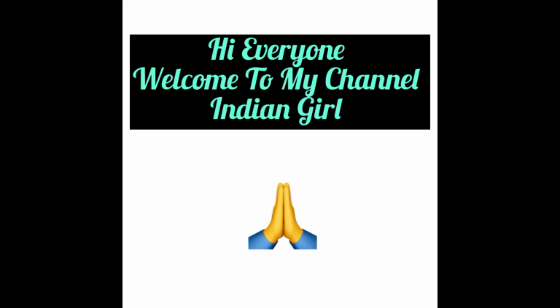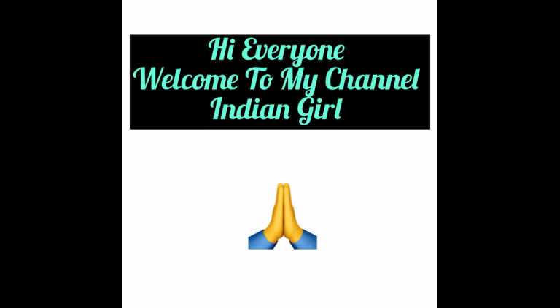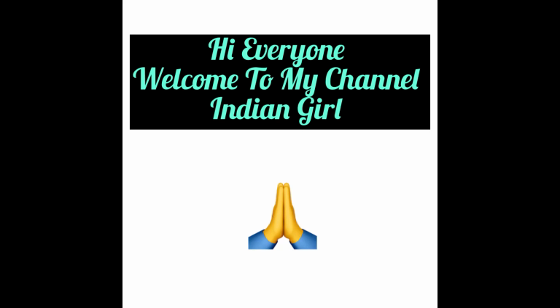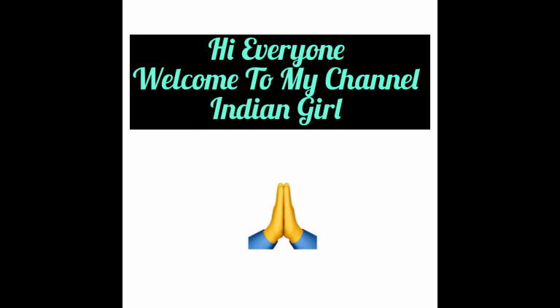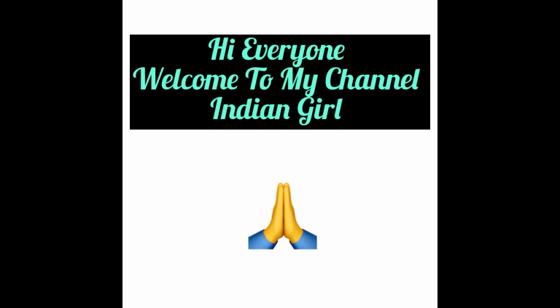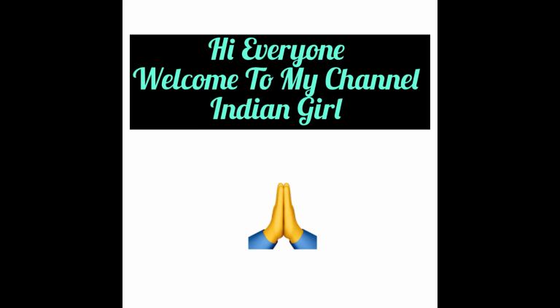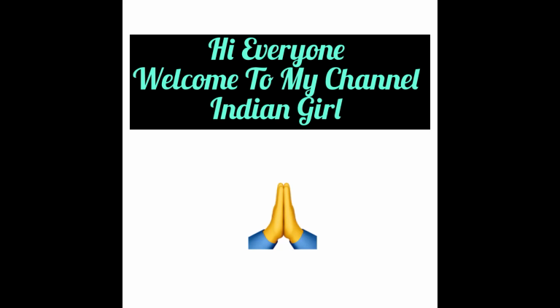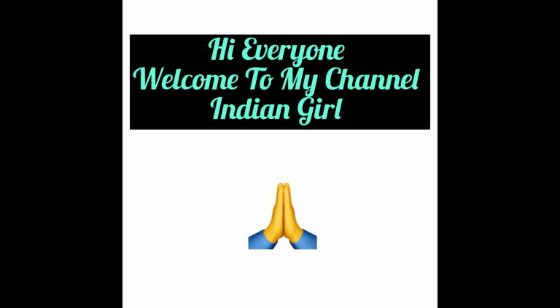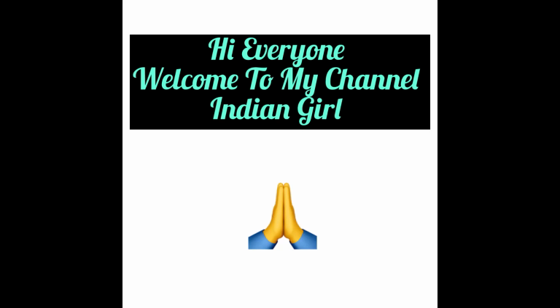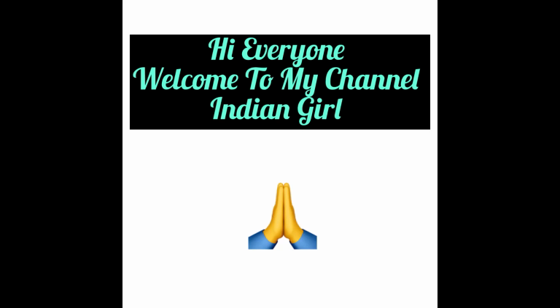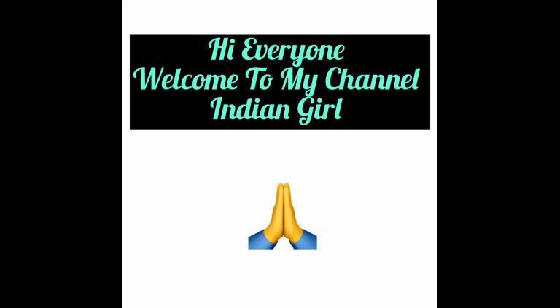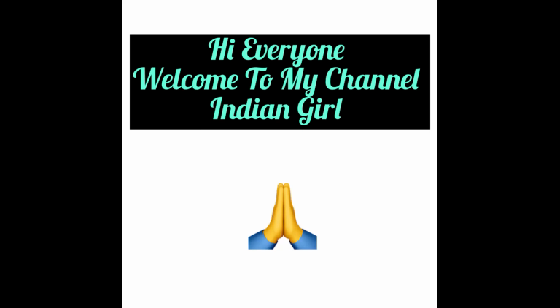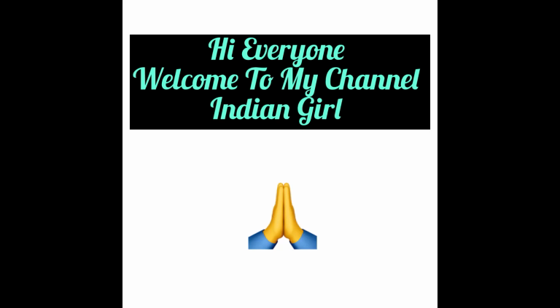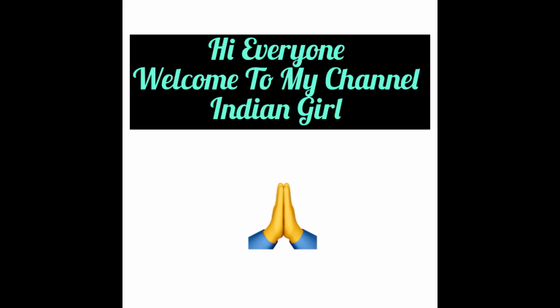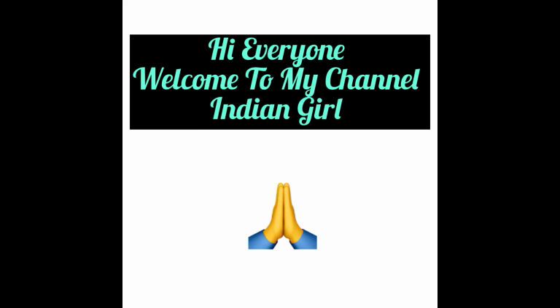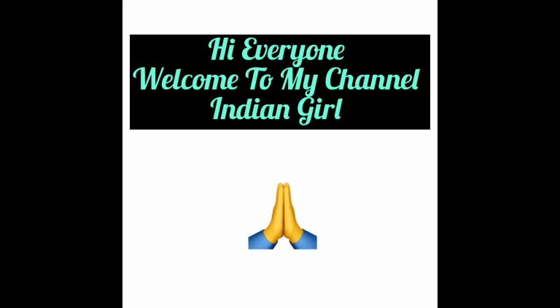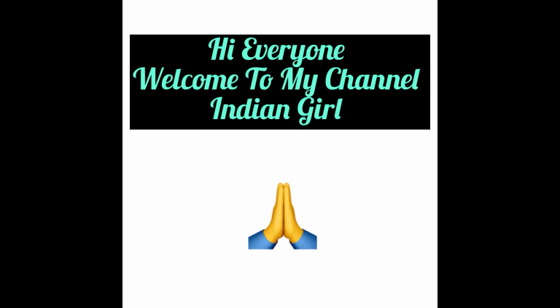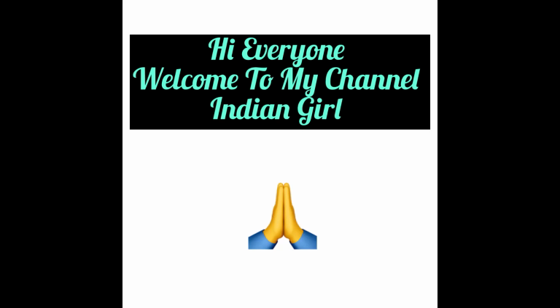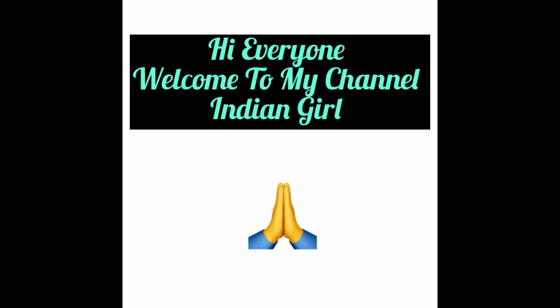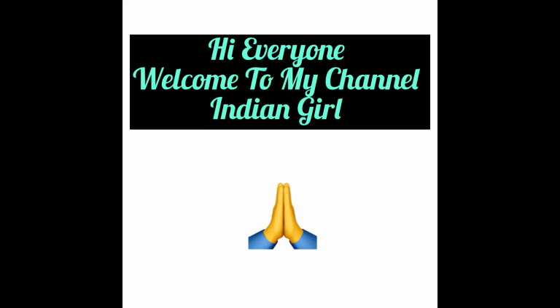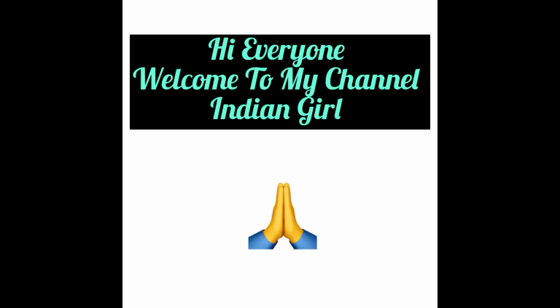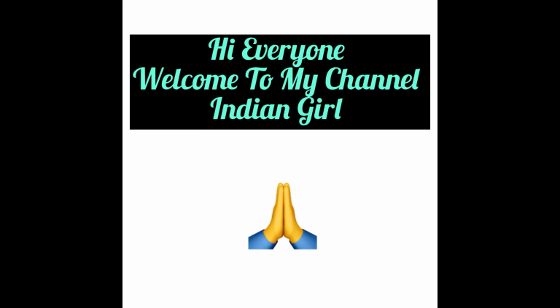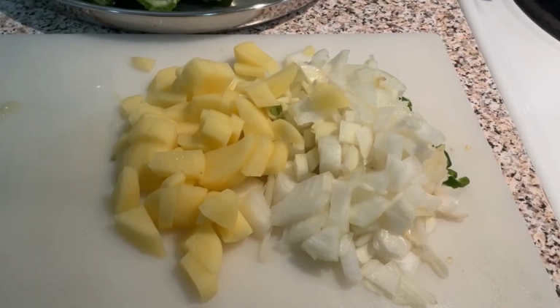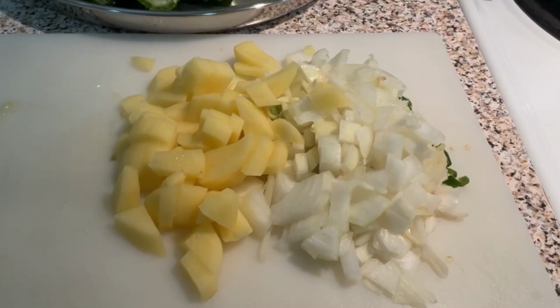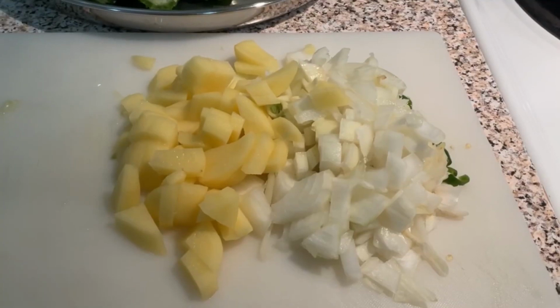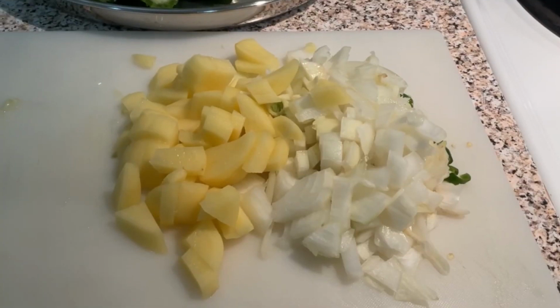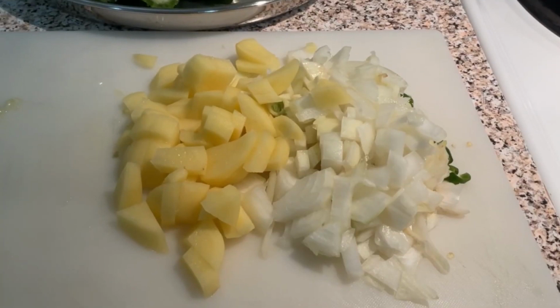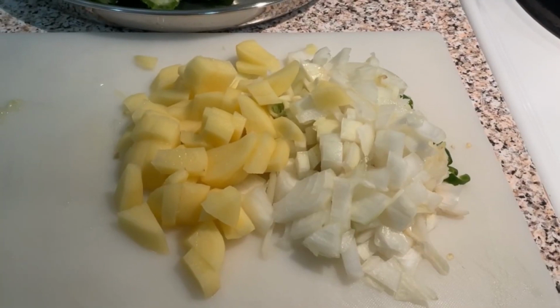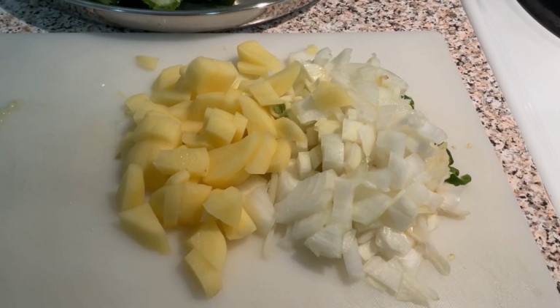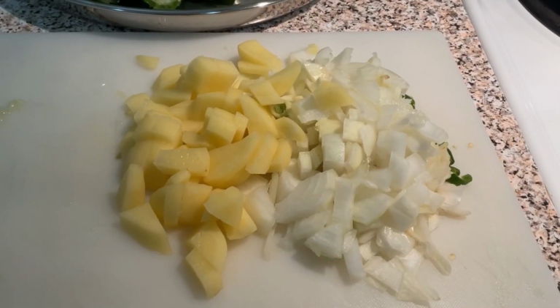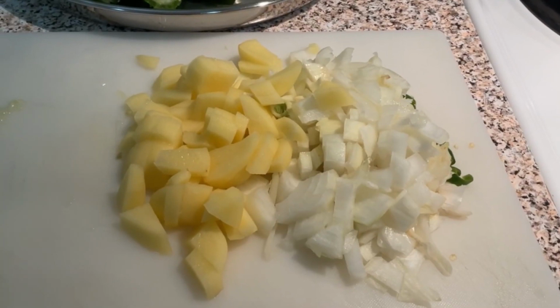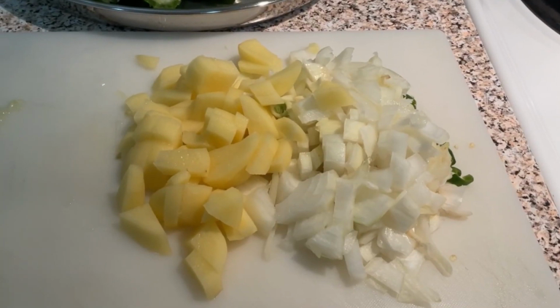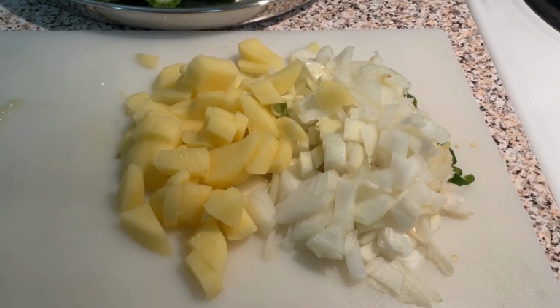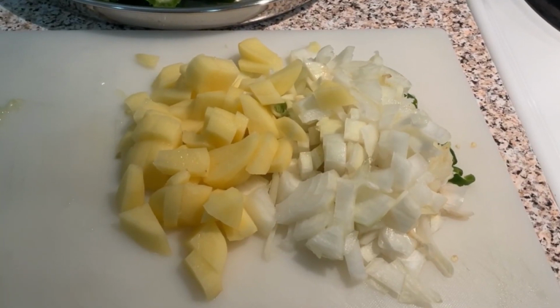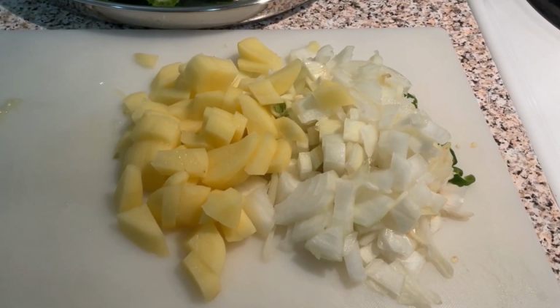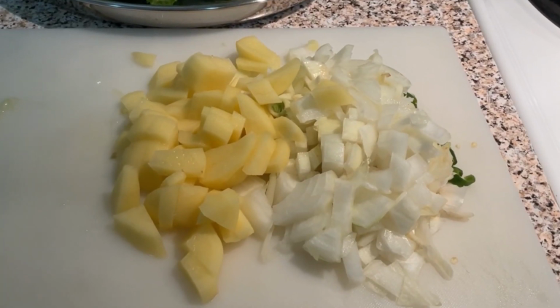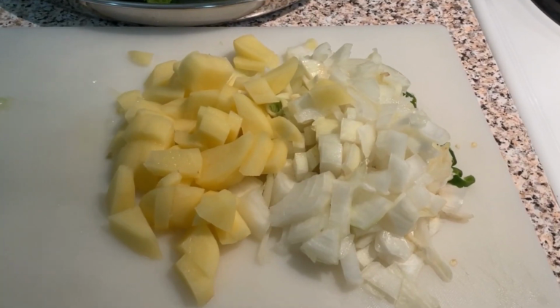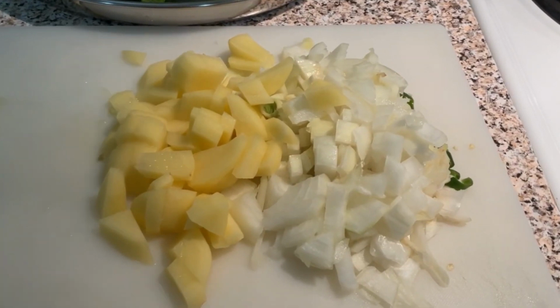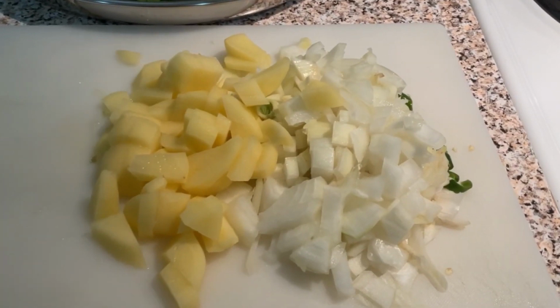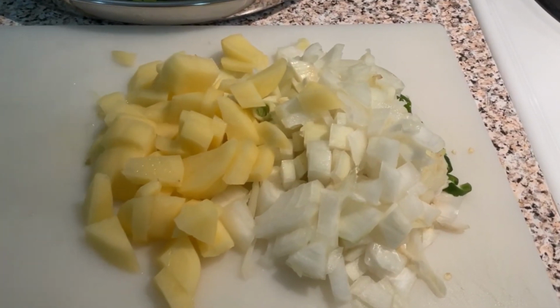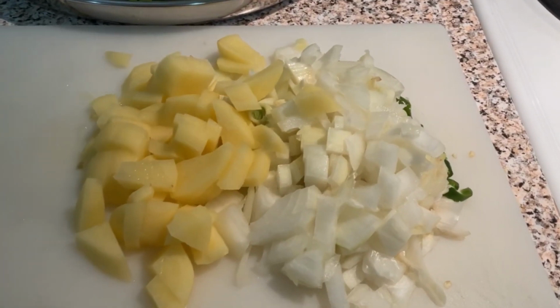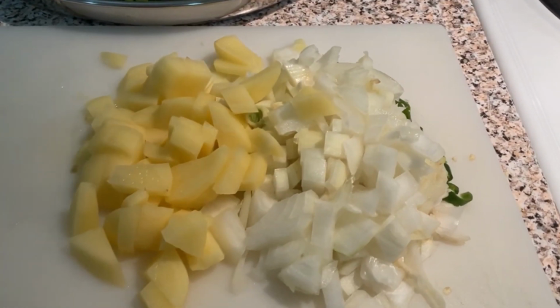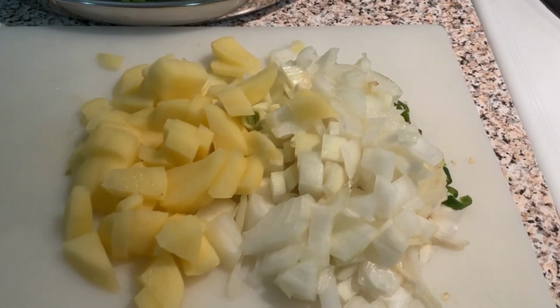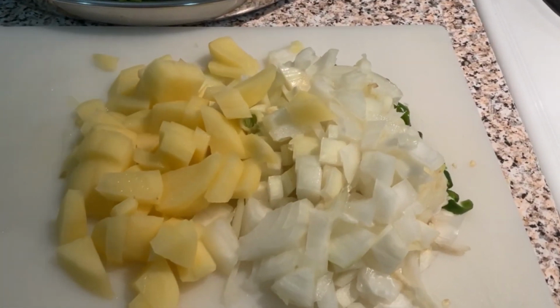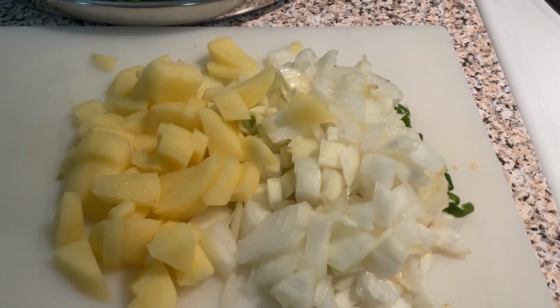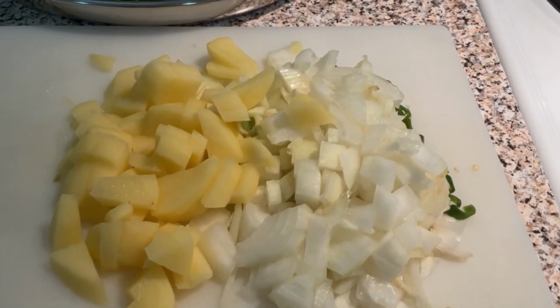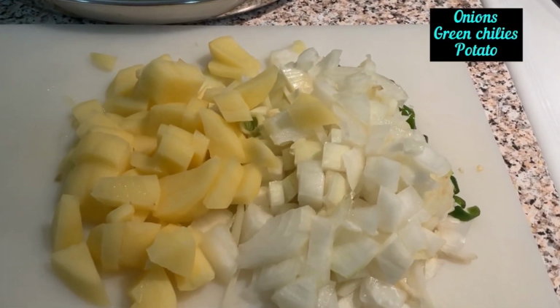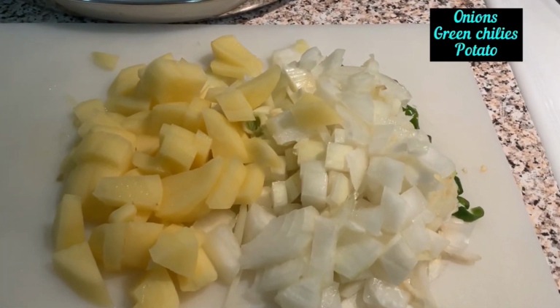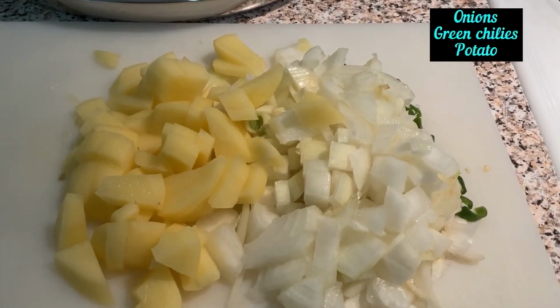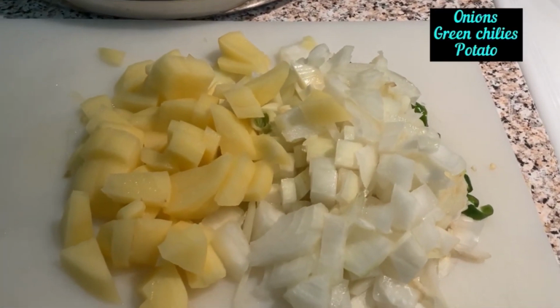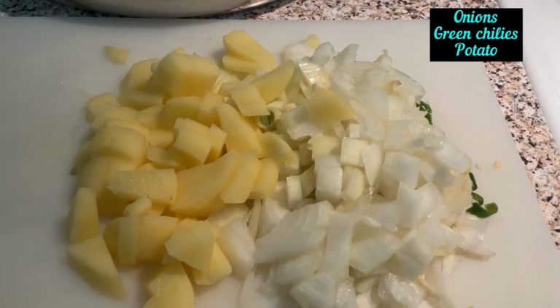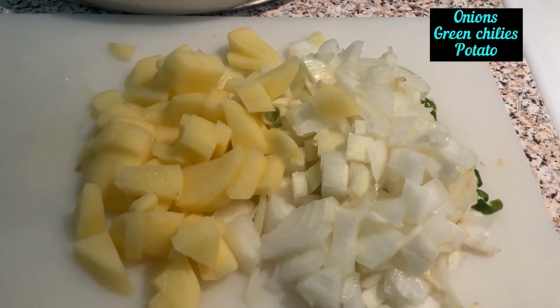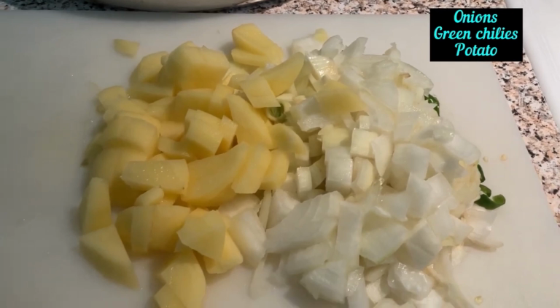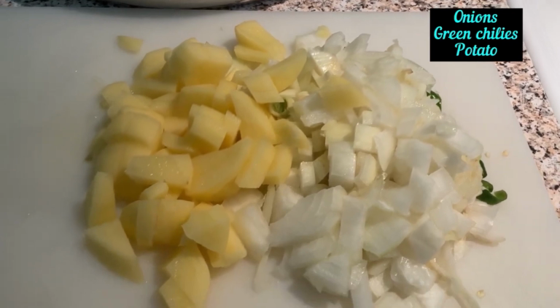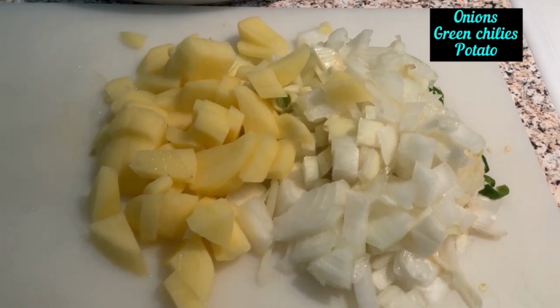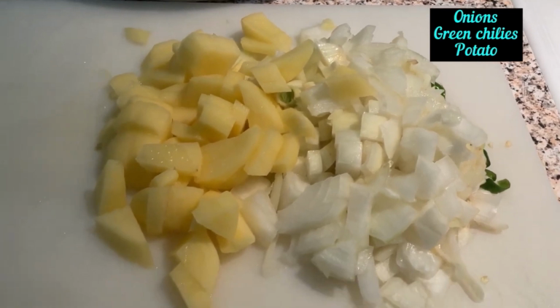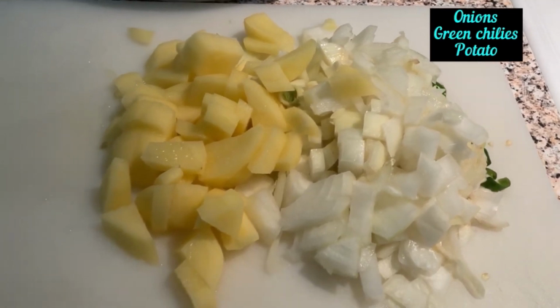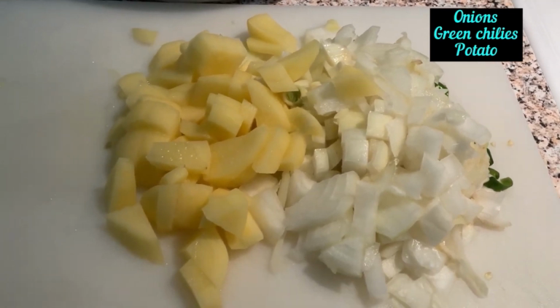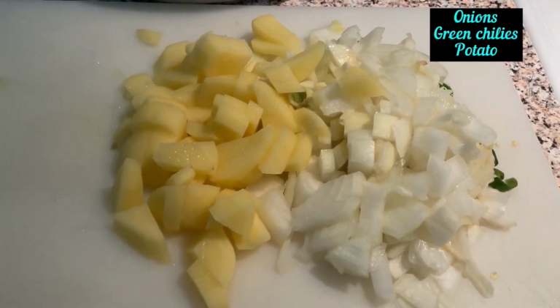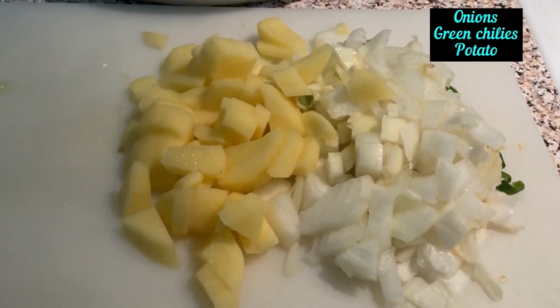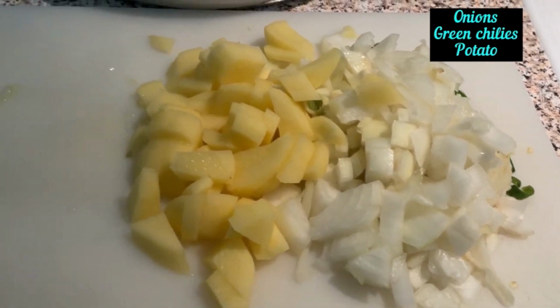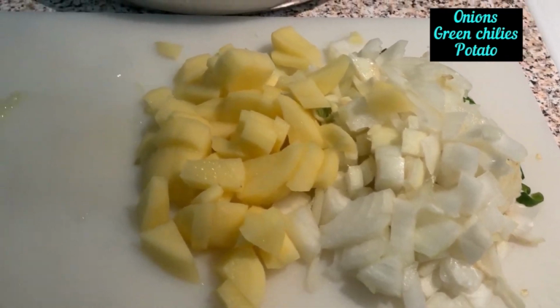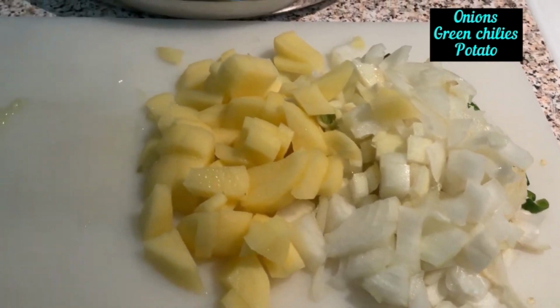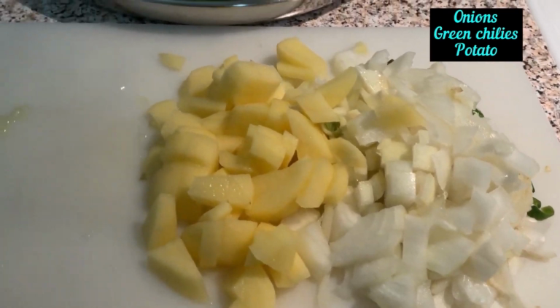Hi everyone! Welcome to my channel. I am going to be stuffed with onions and pachamichi.